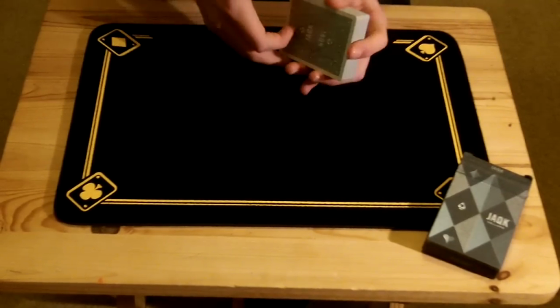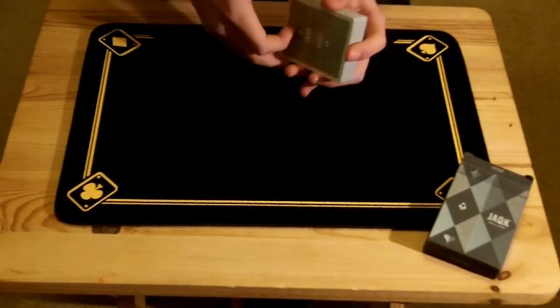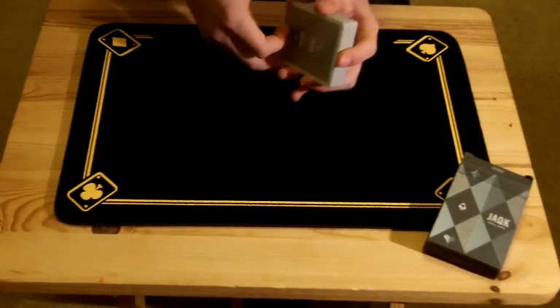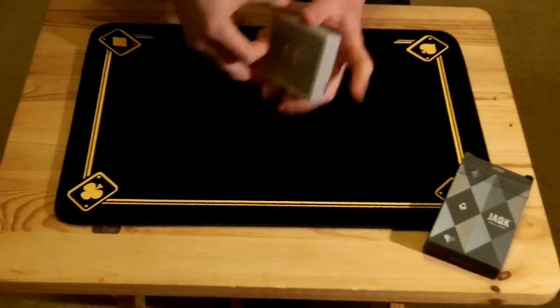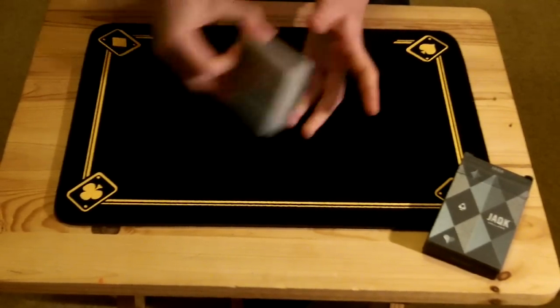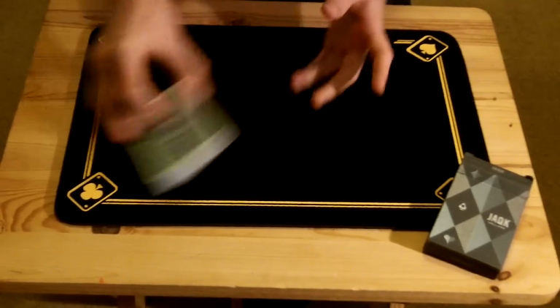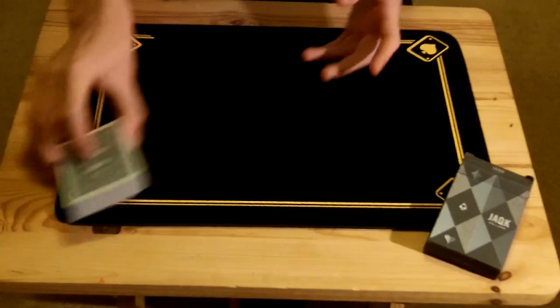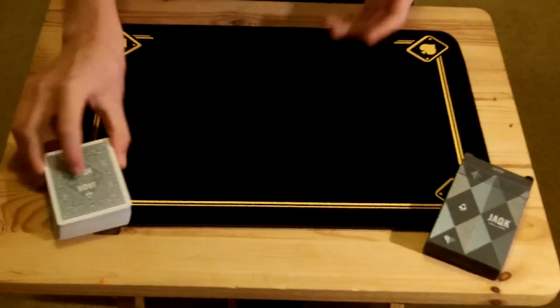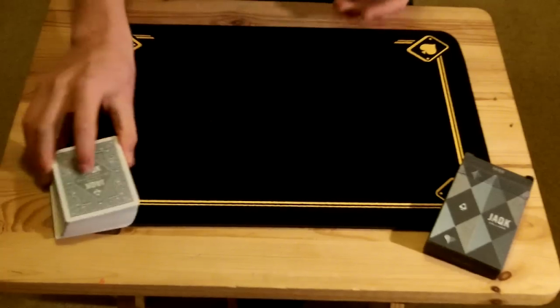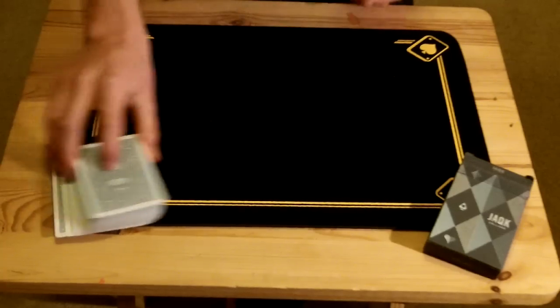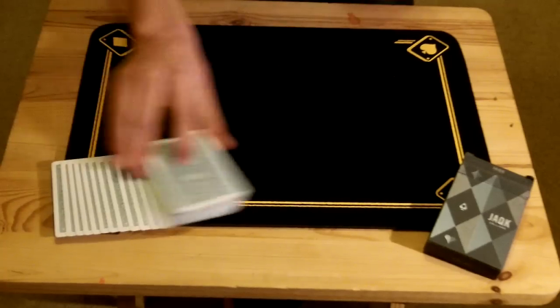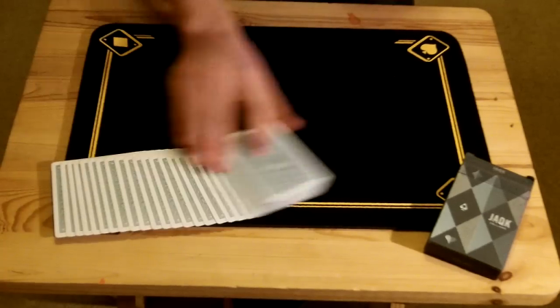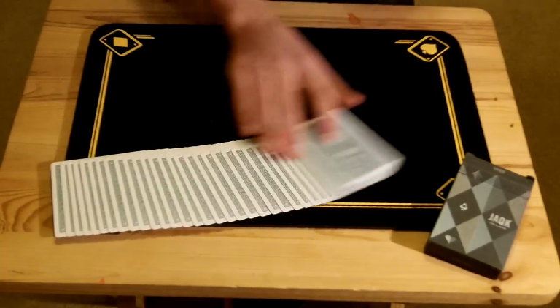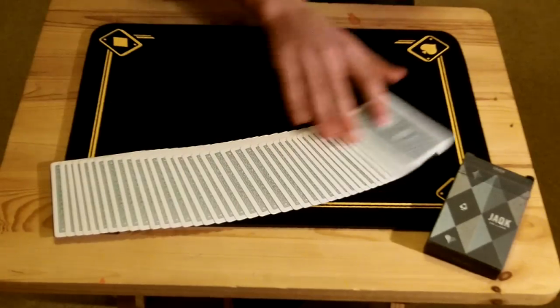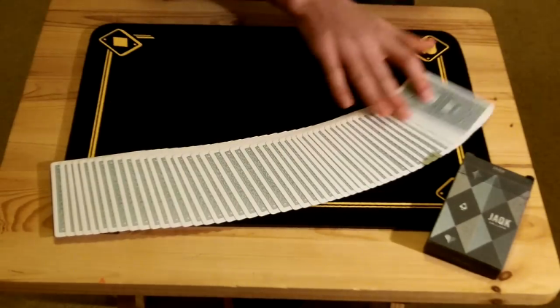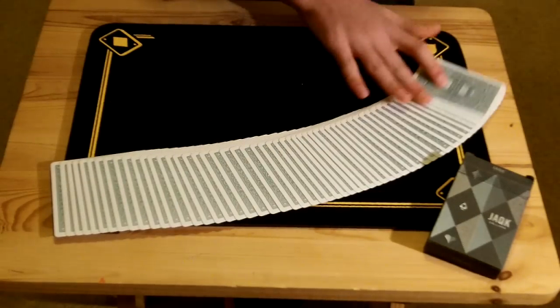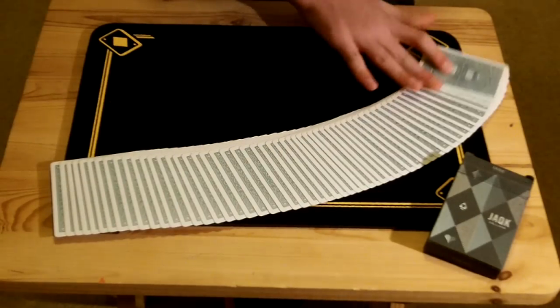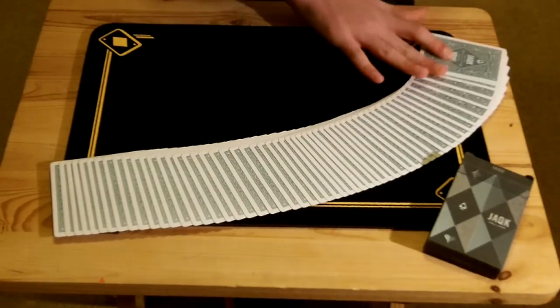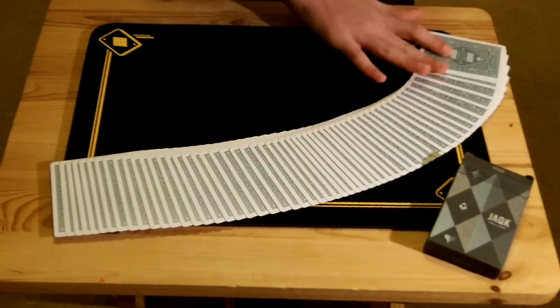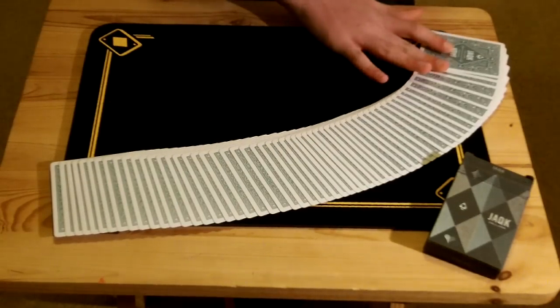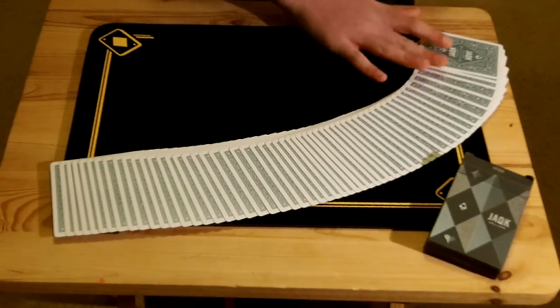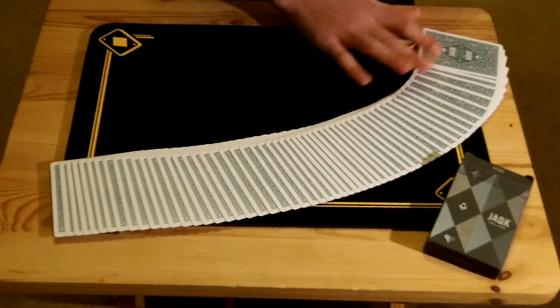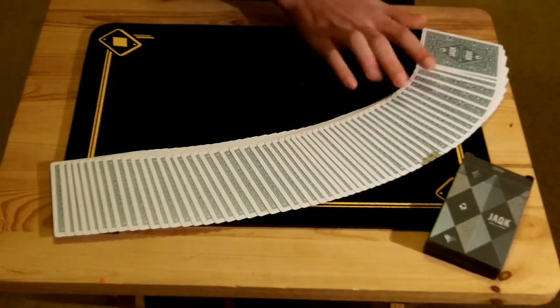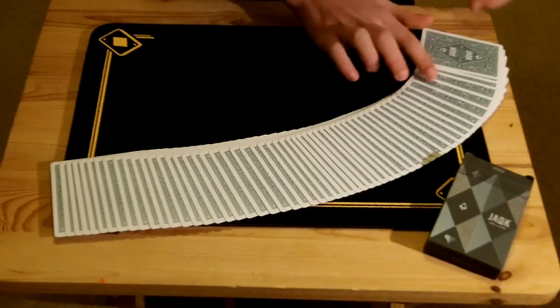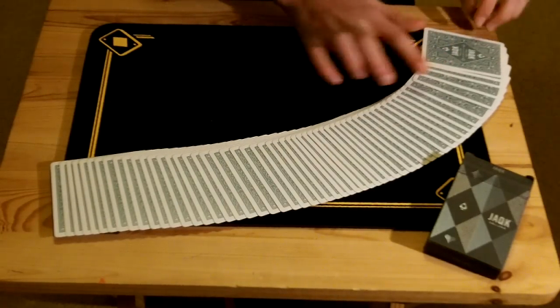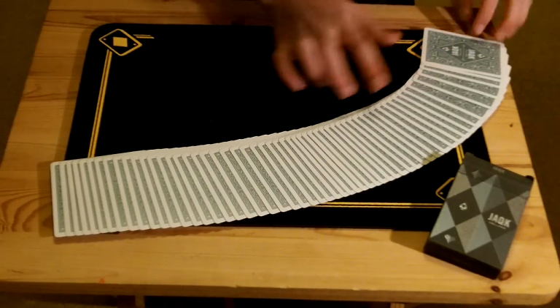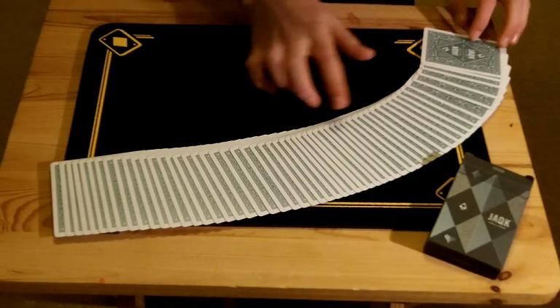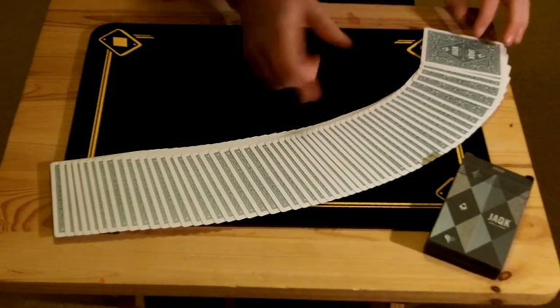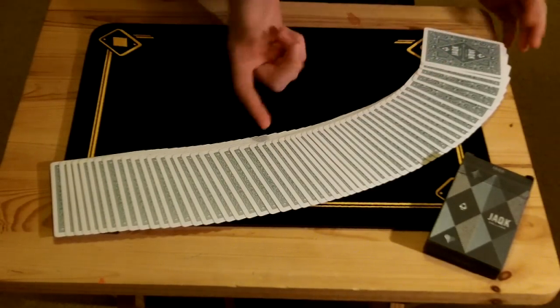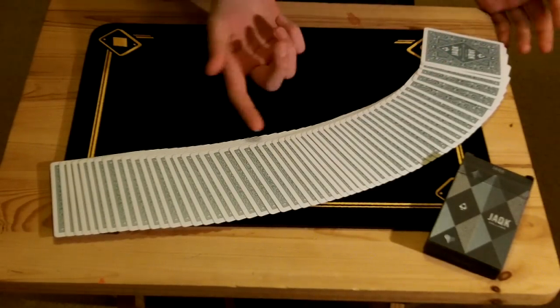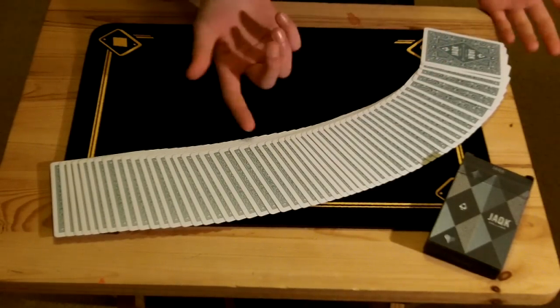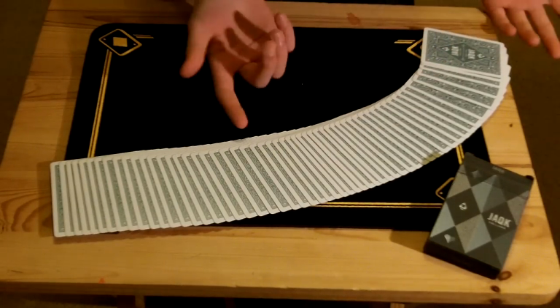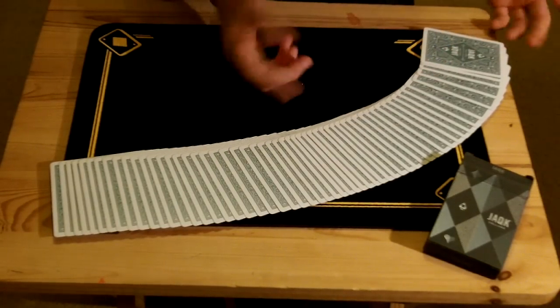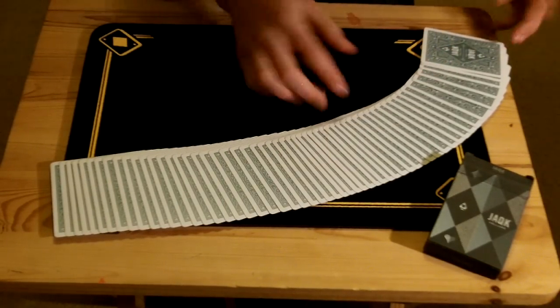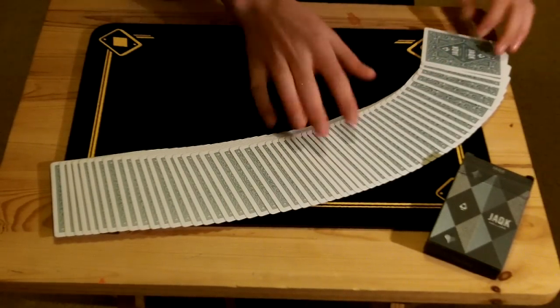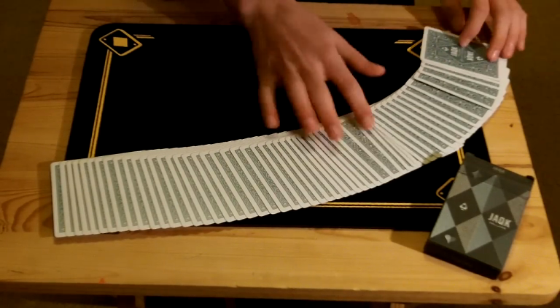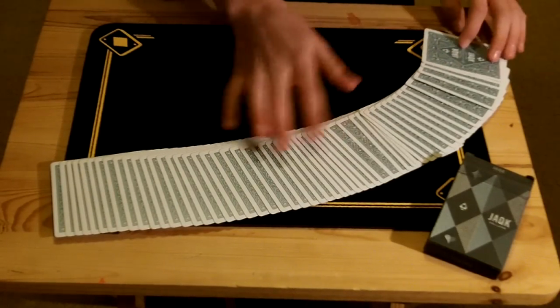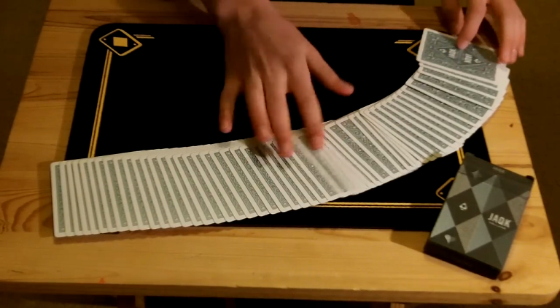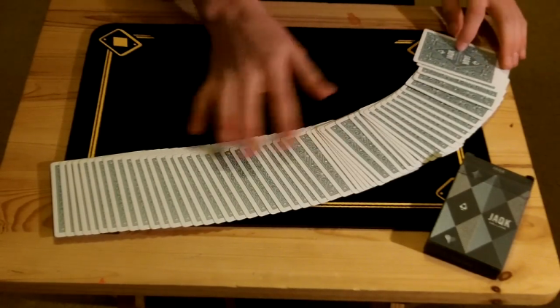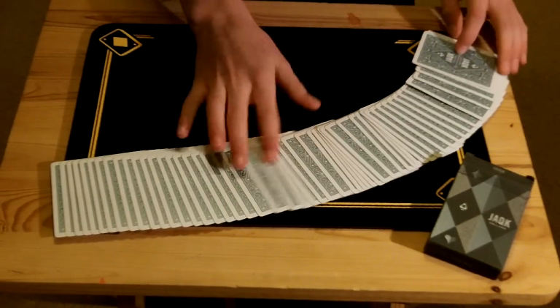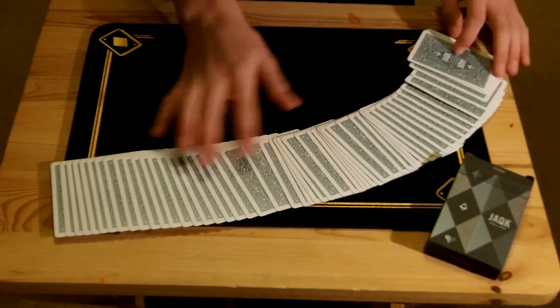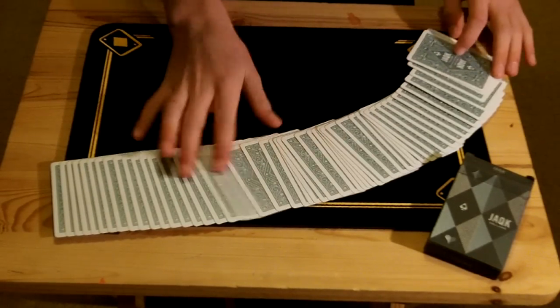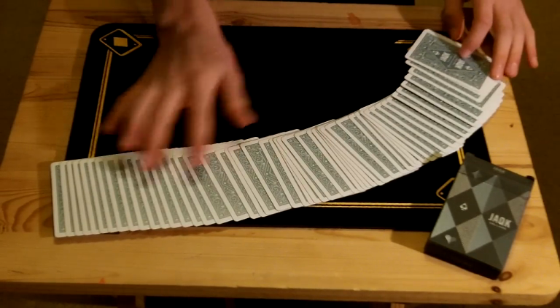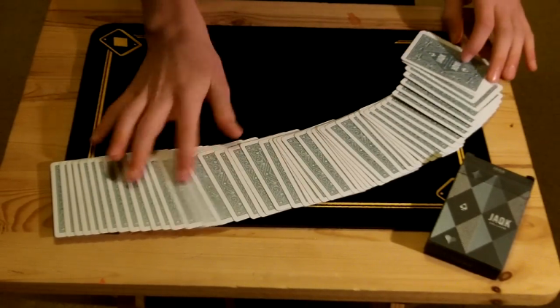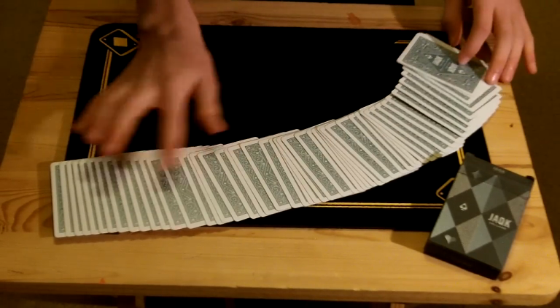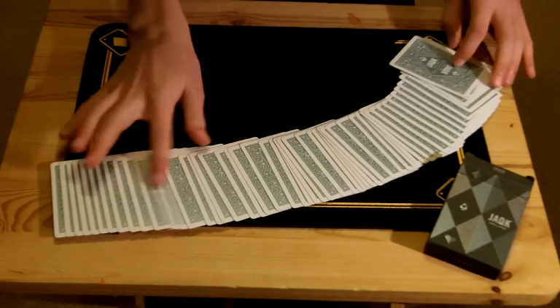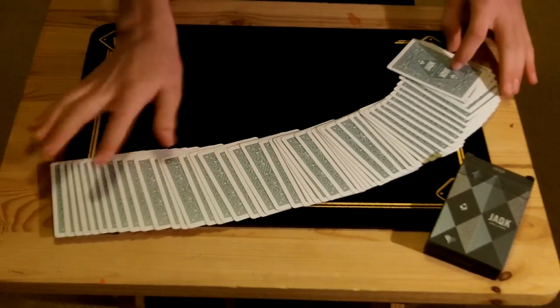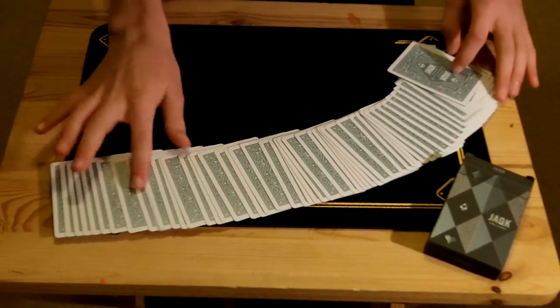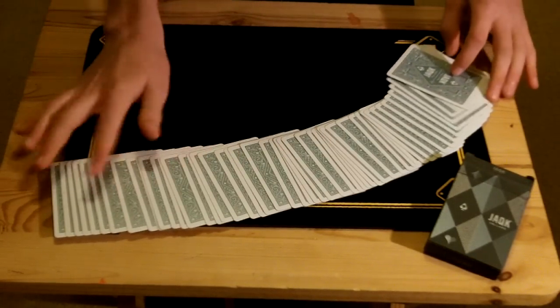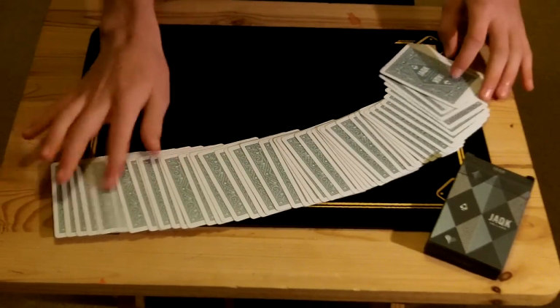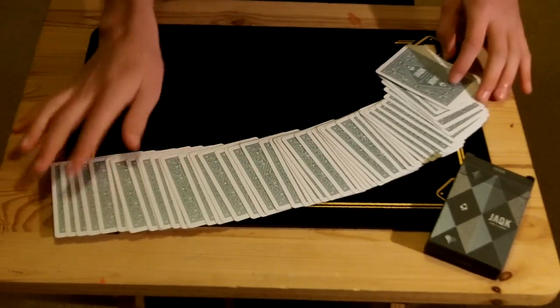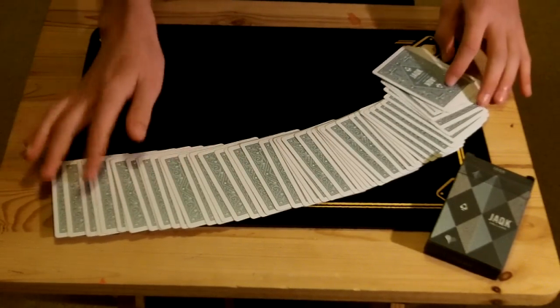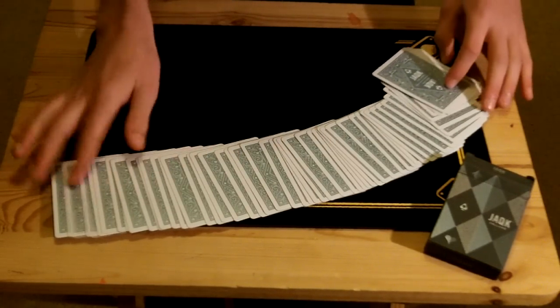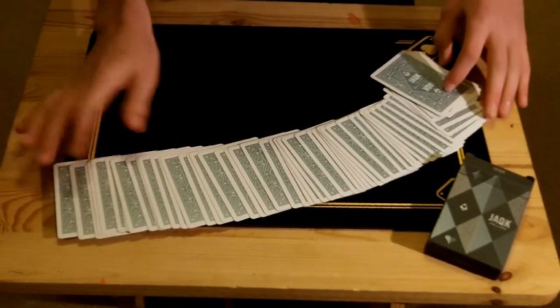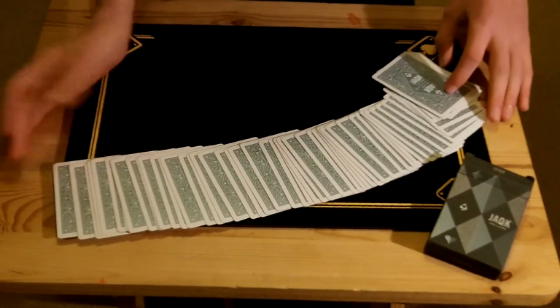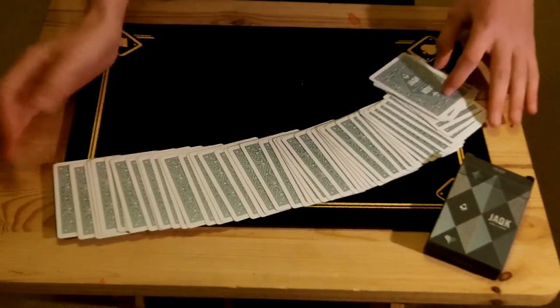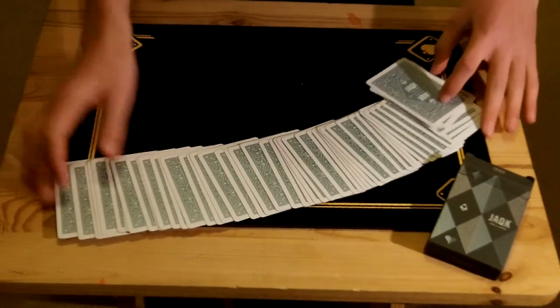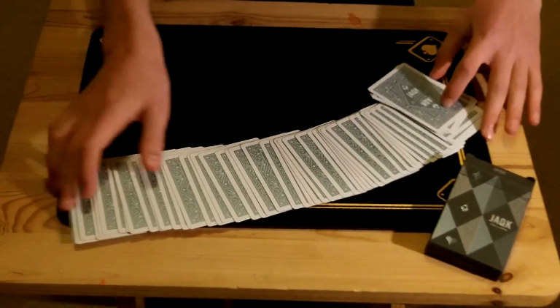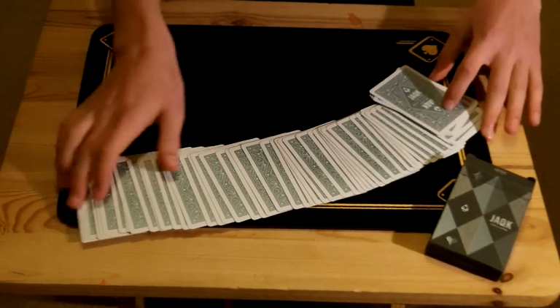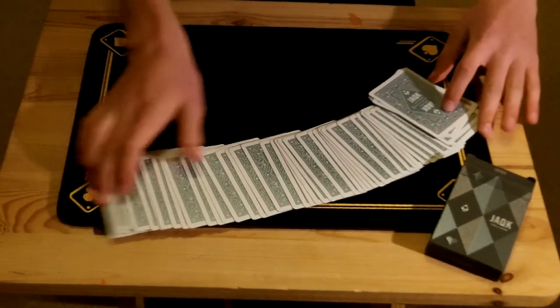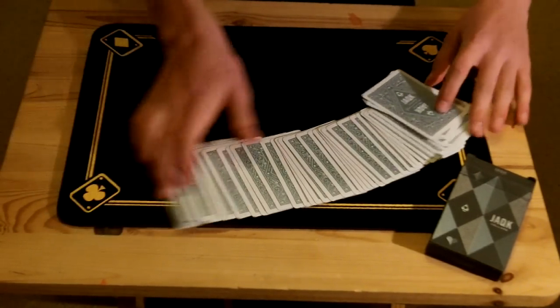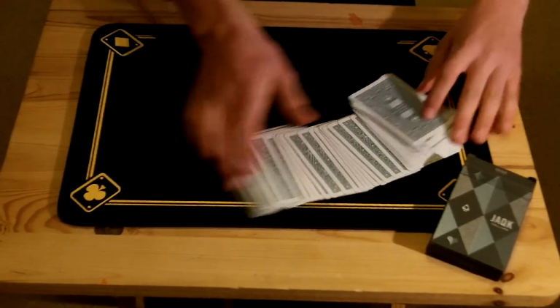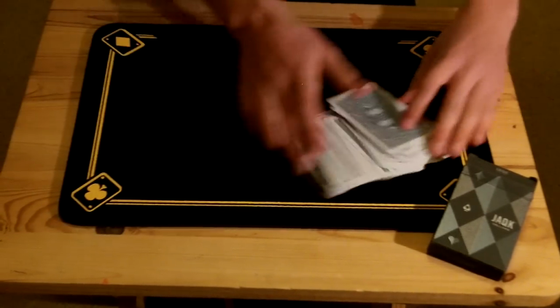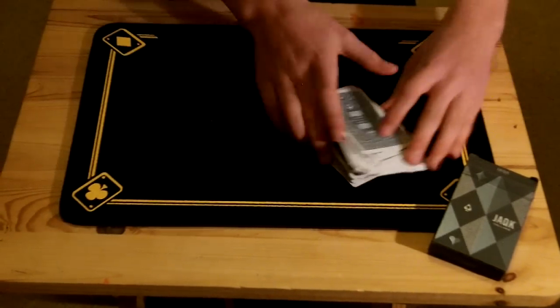I'll just be using a regular deck of Jack Sellers from Theory Eleven, nothing abnormal about them, just a completely standard deck of cards.